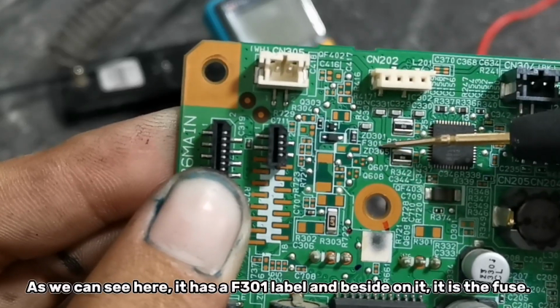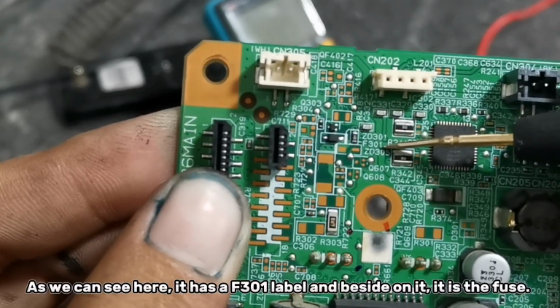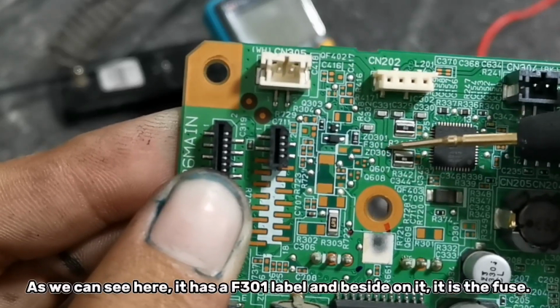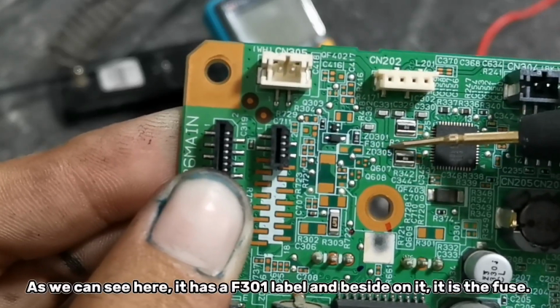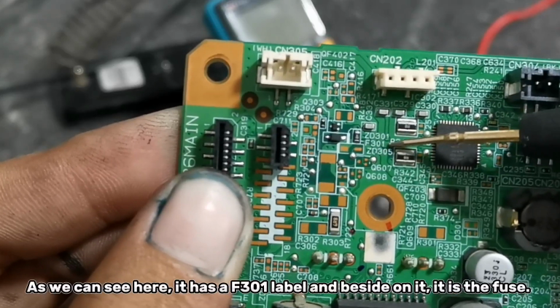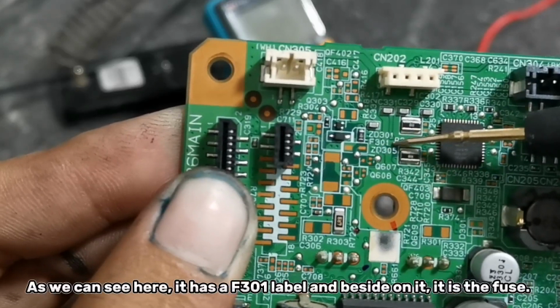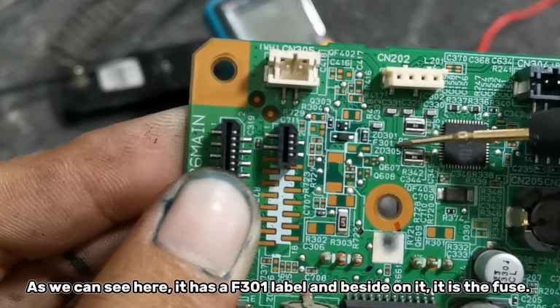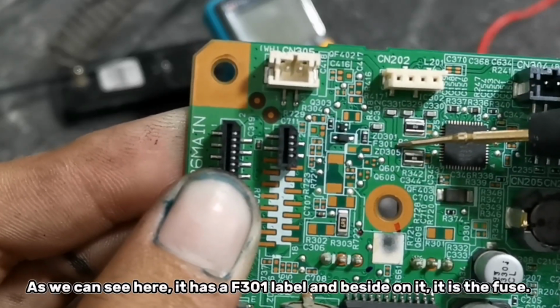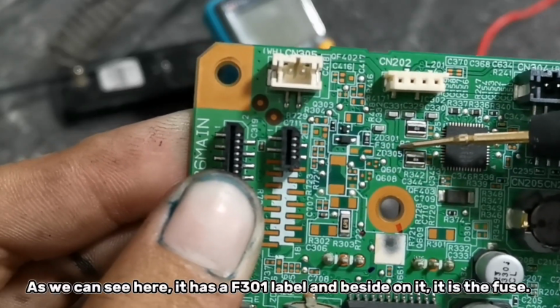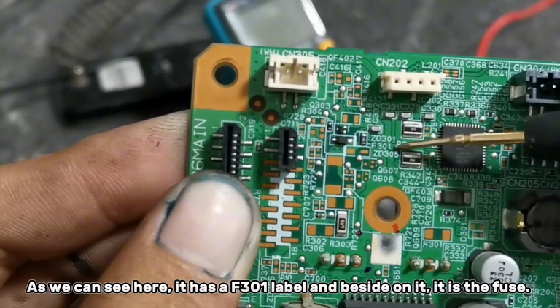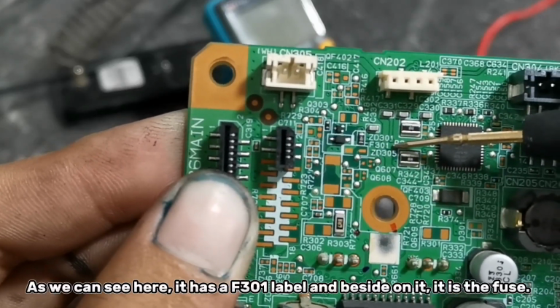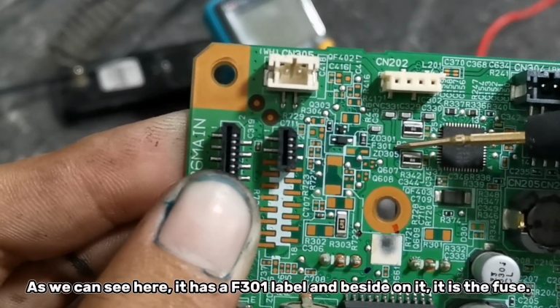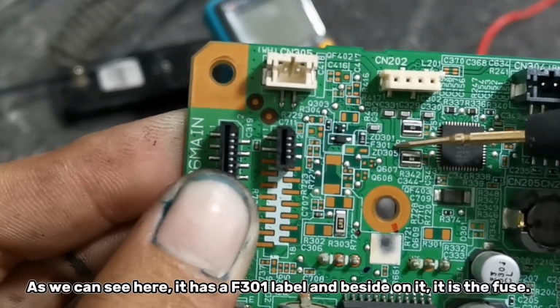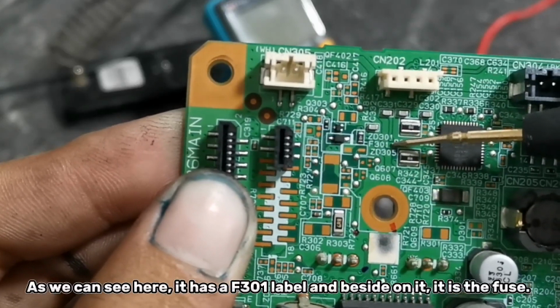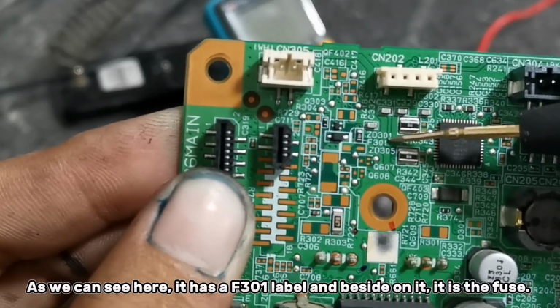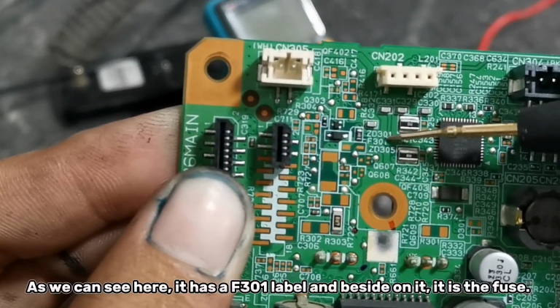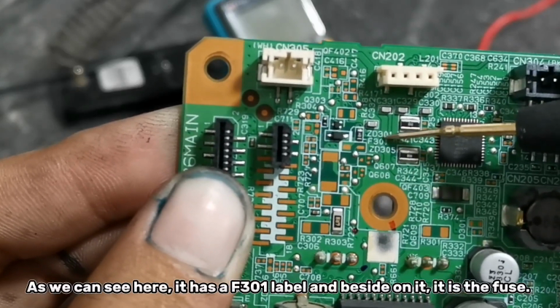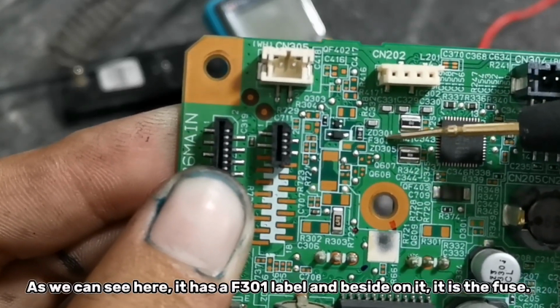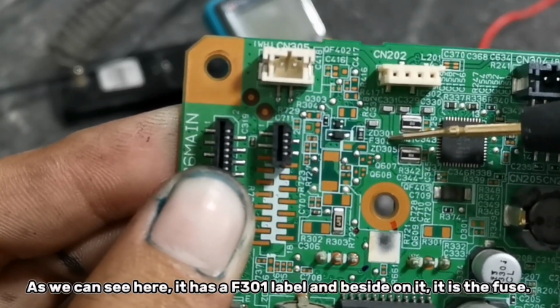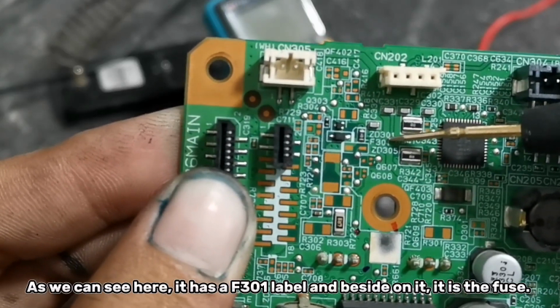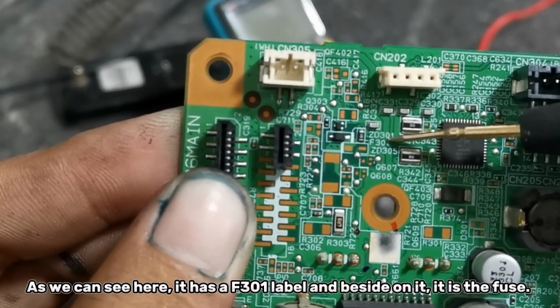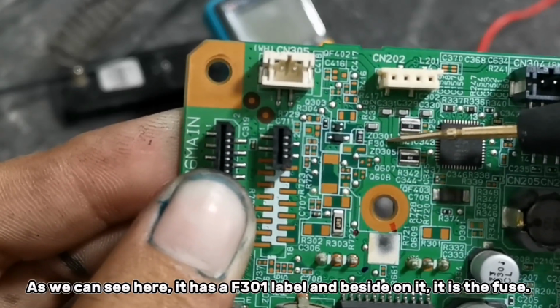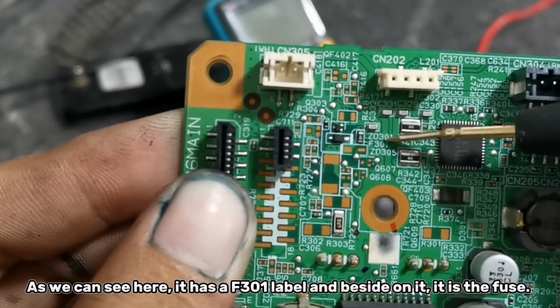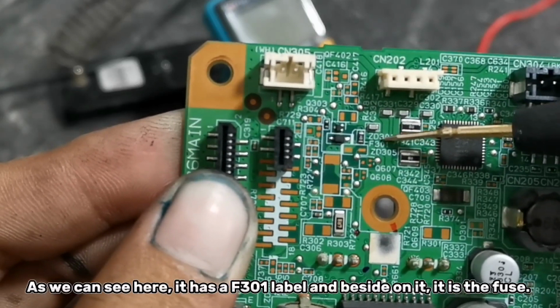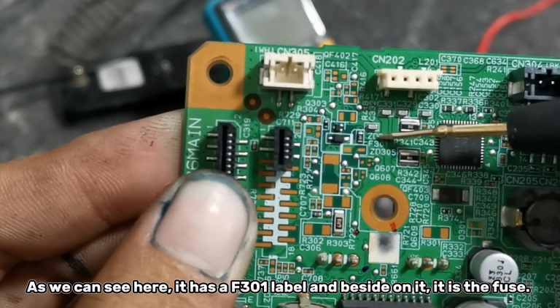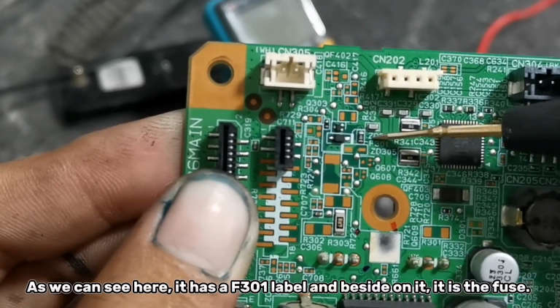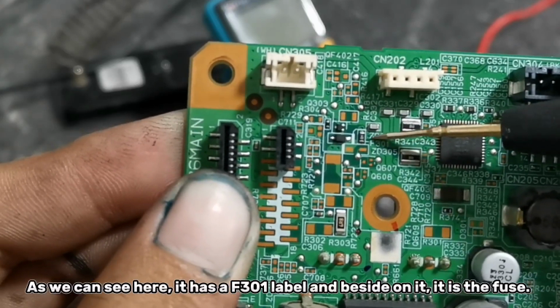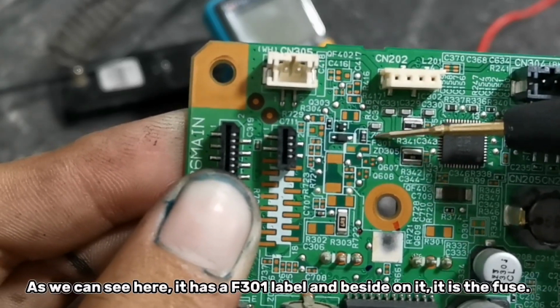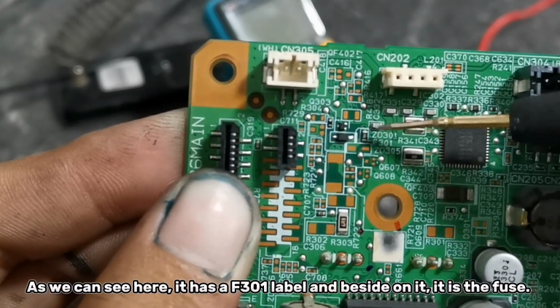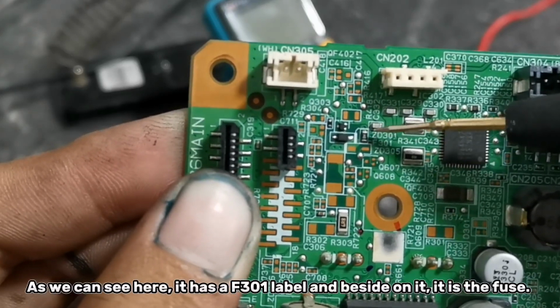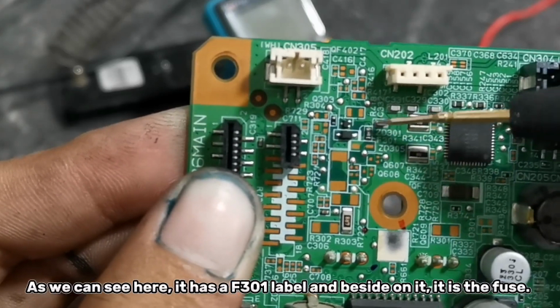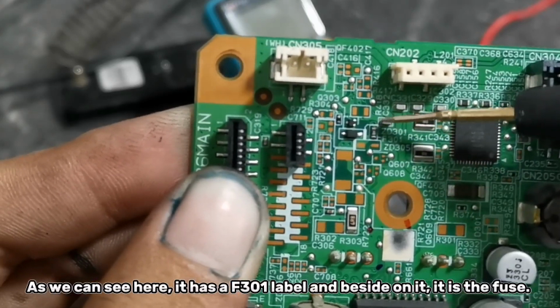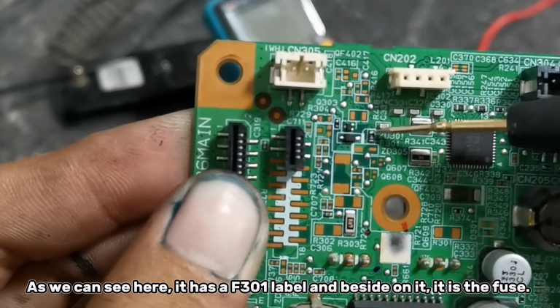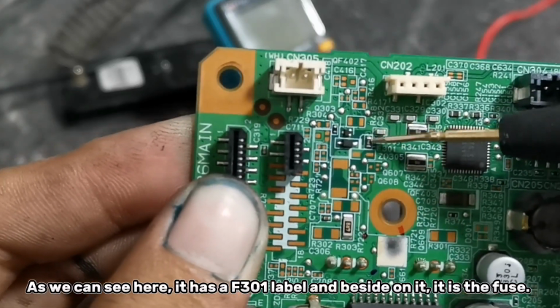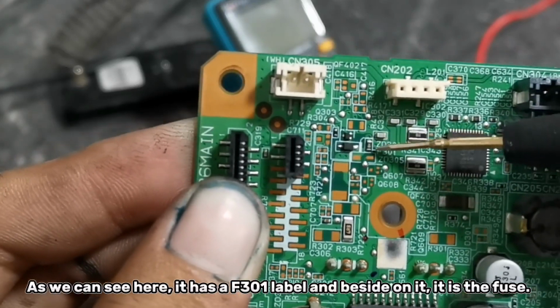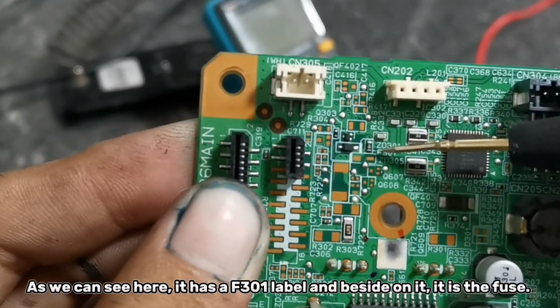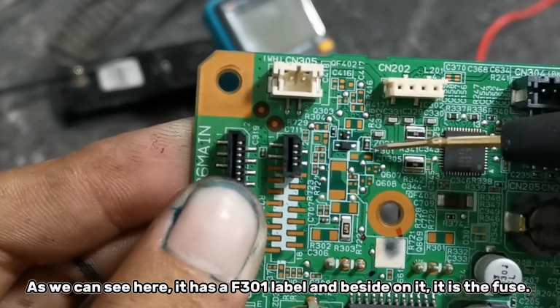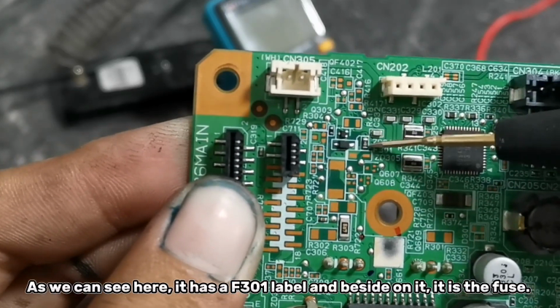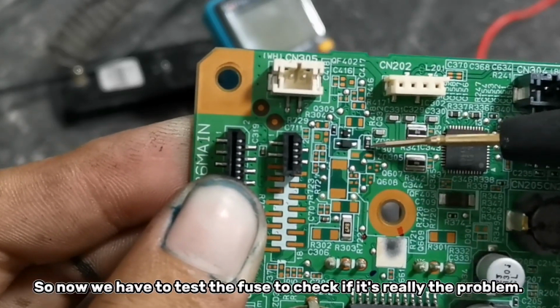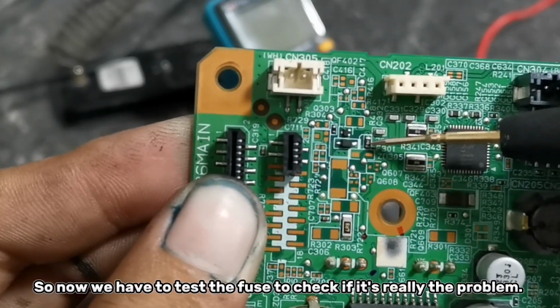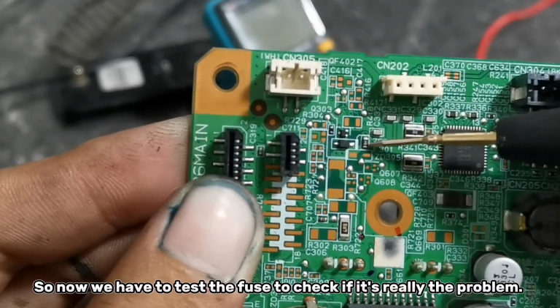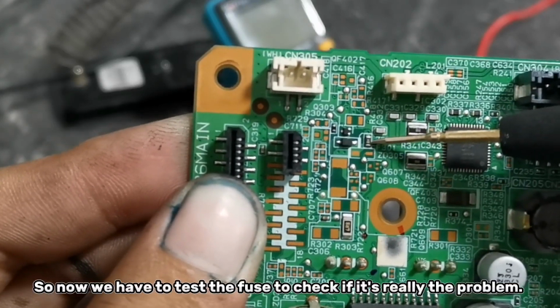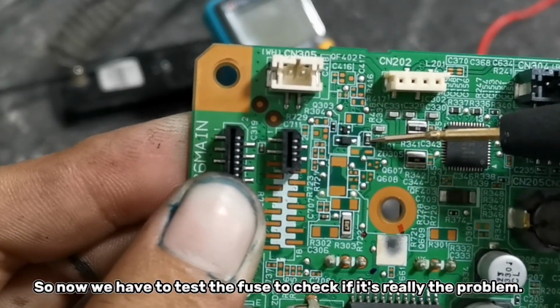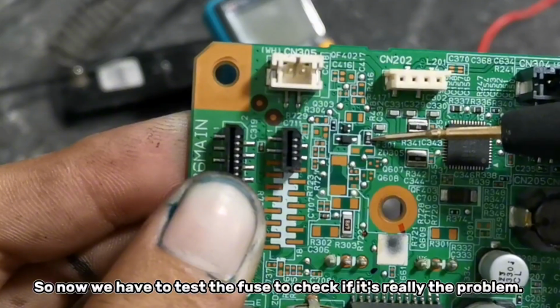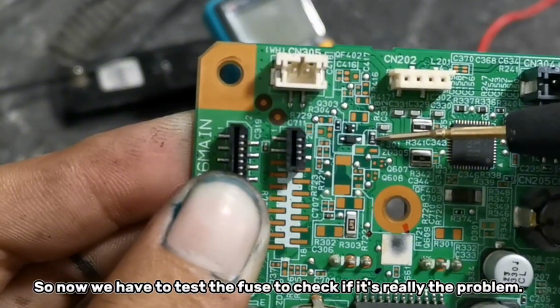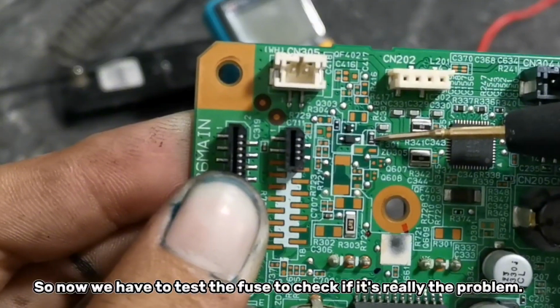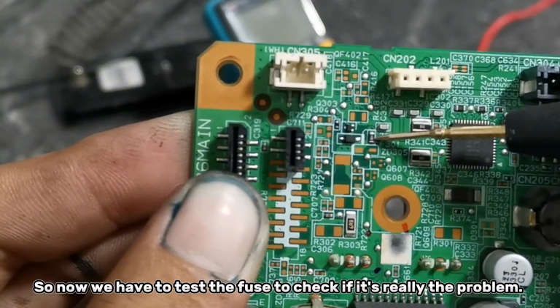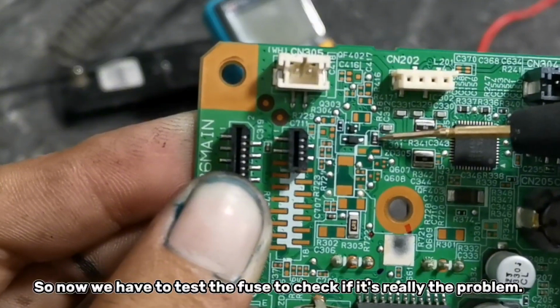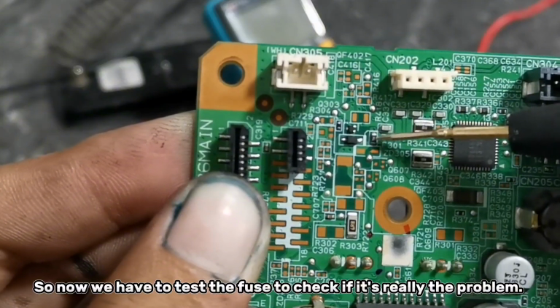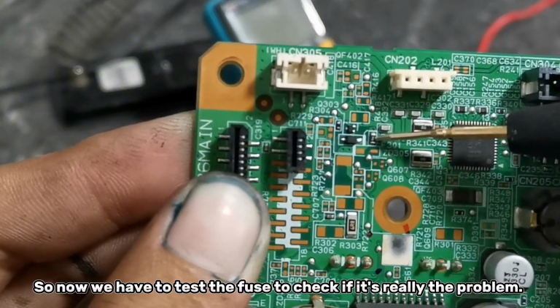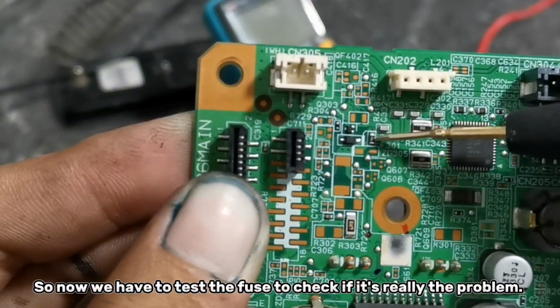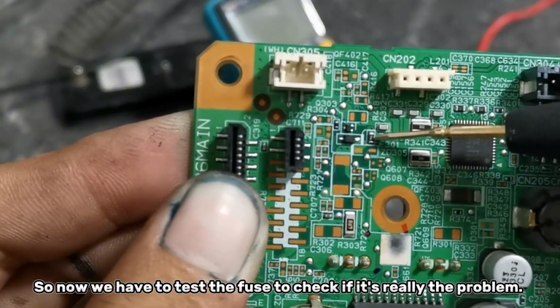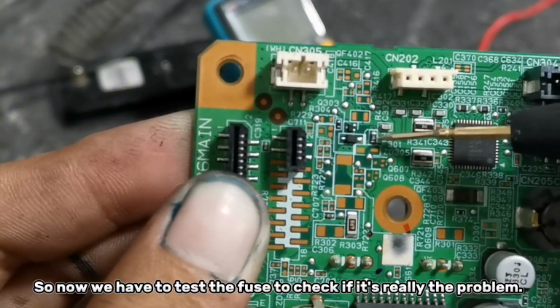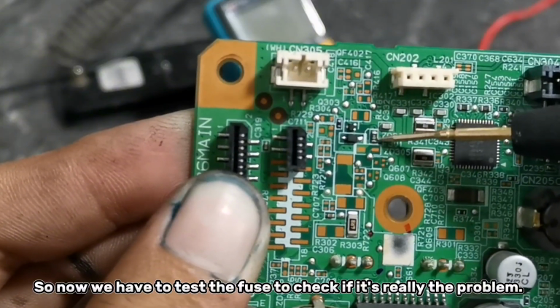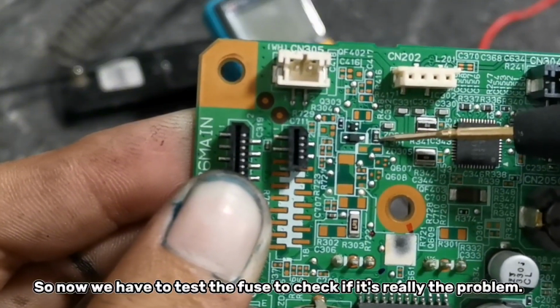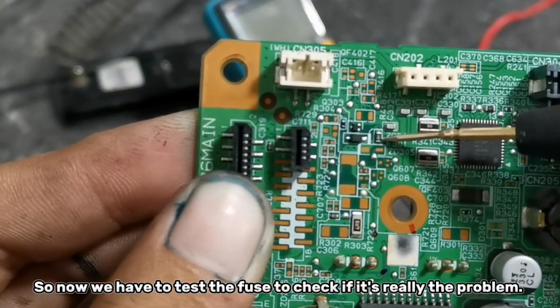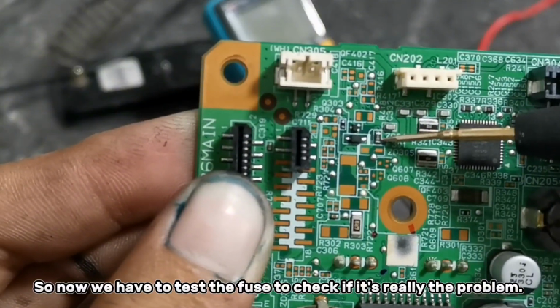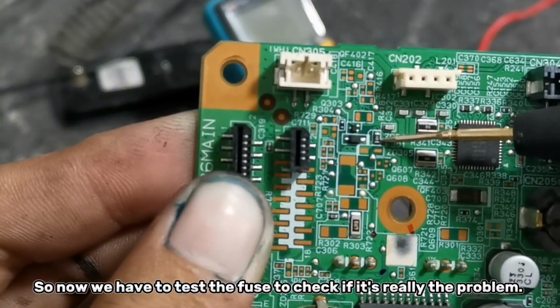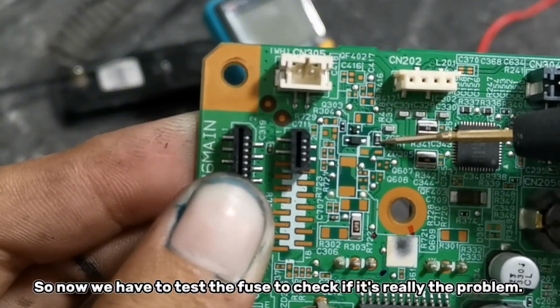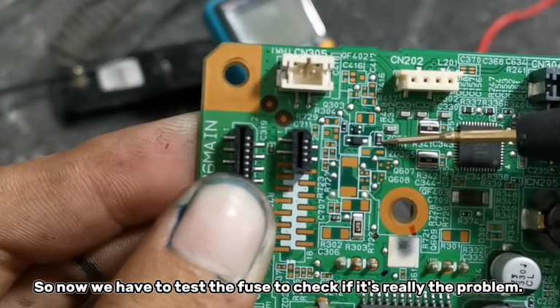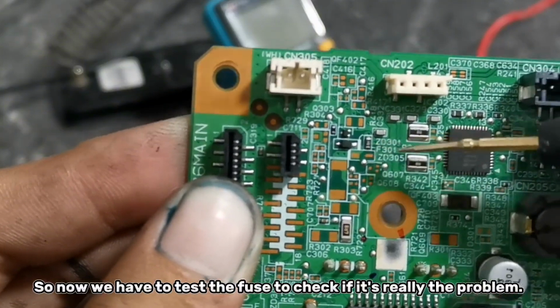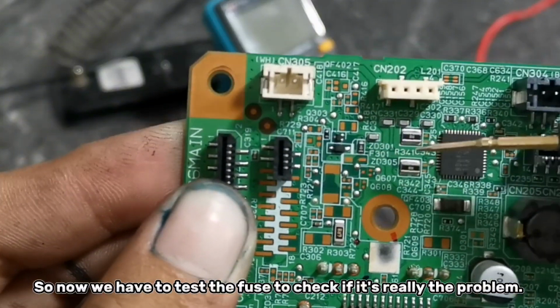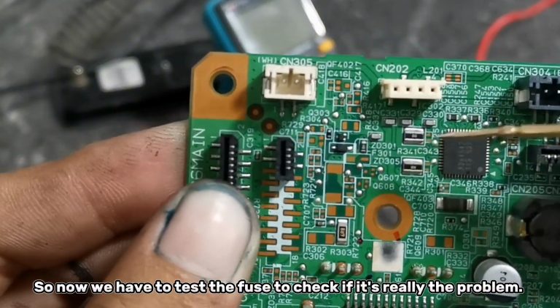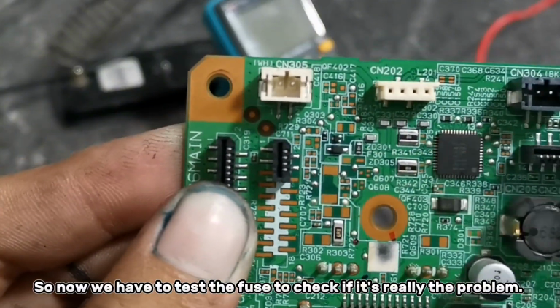As we can see here, it has an F301 label and beside it is the fuse. So now we have to test the fuse to check if it's really the problem.